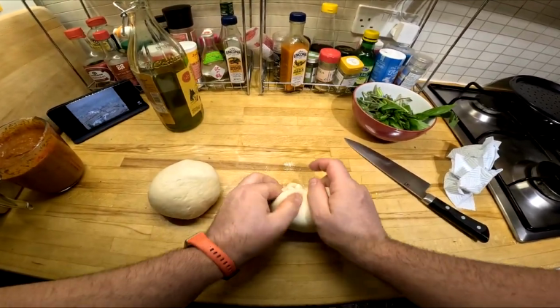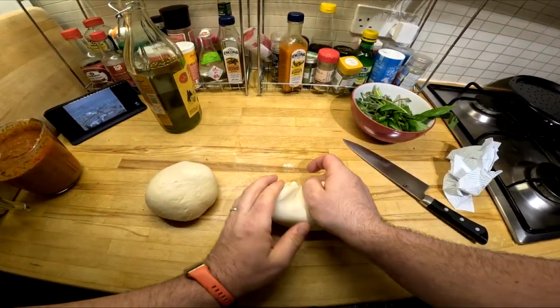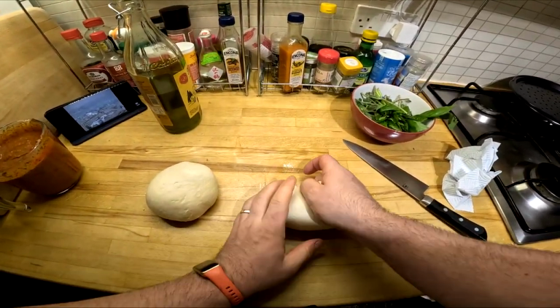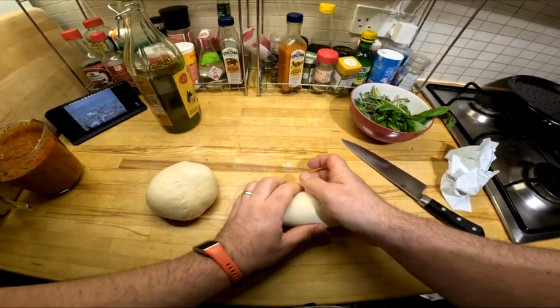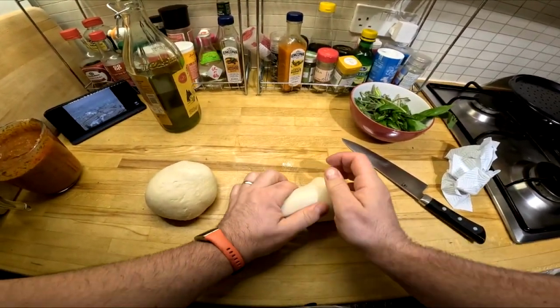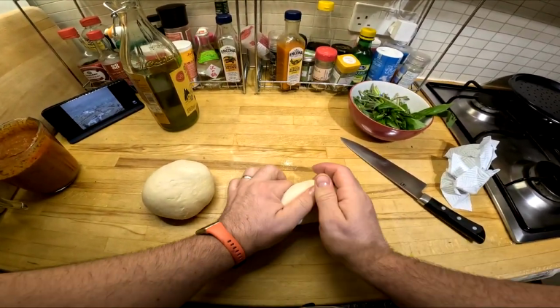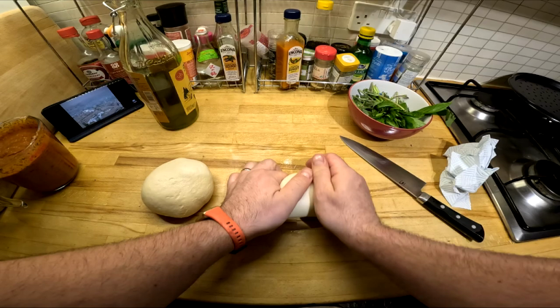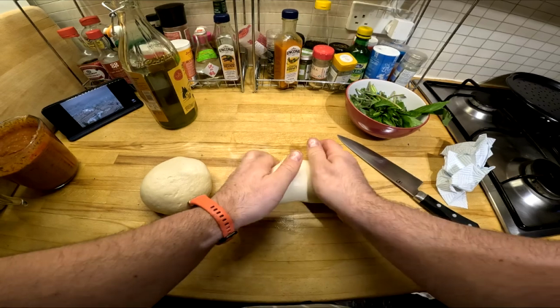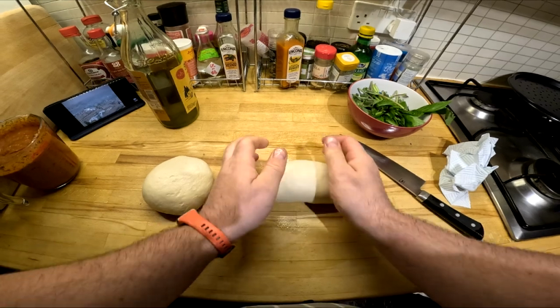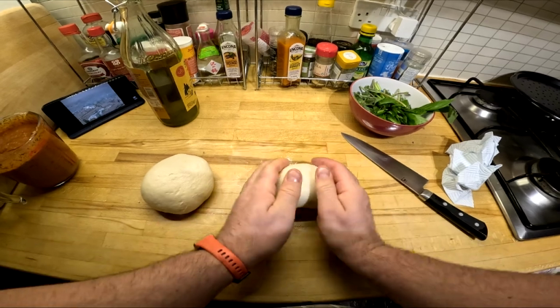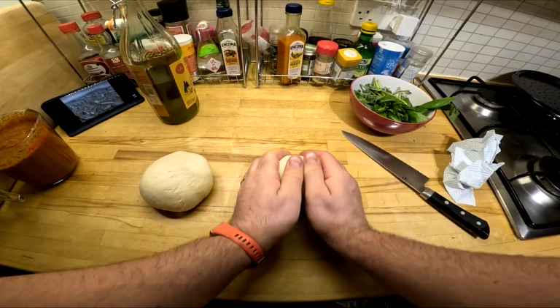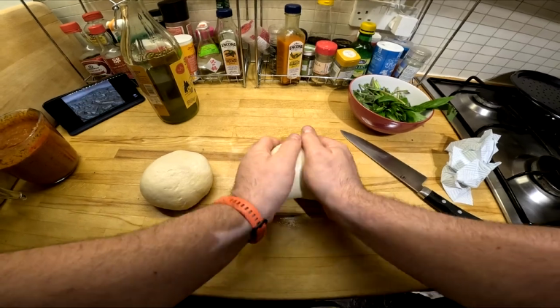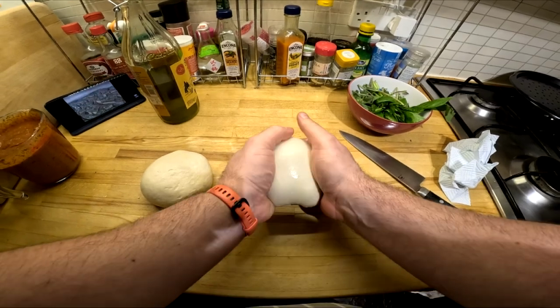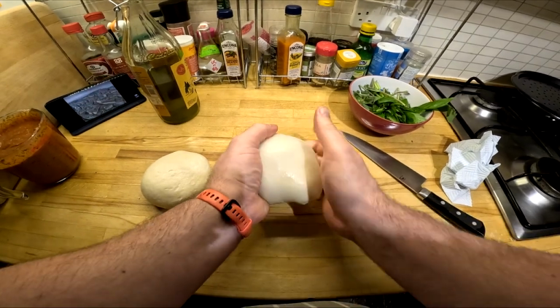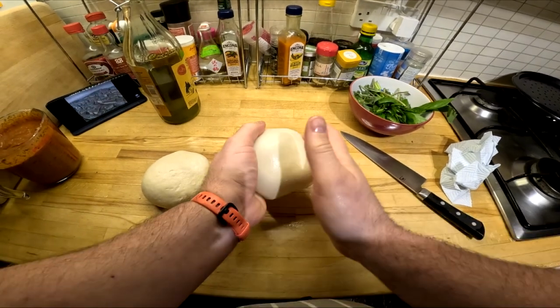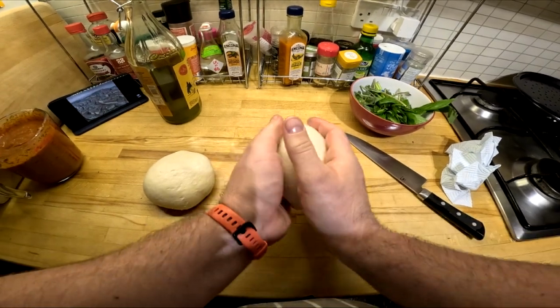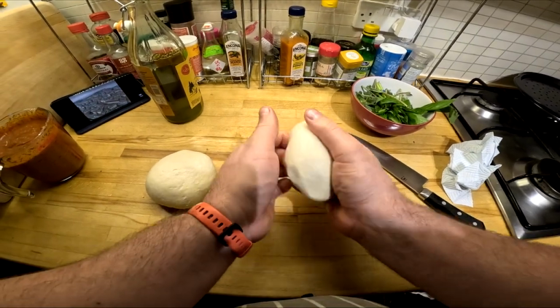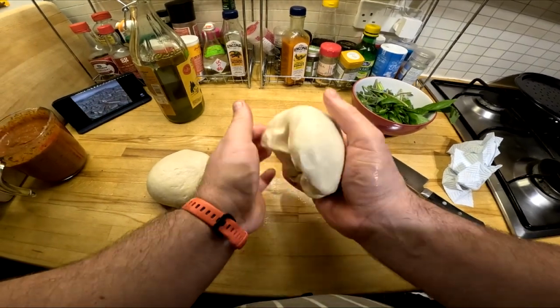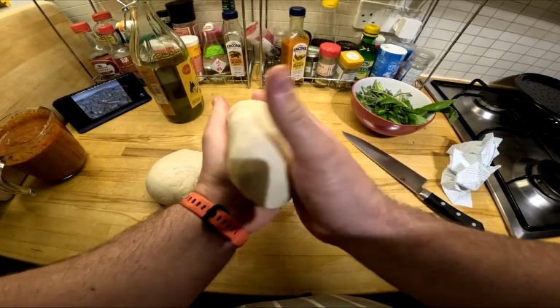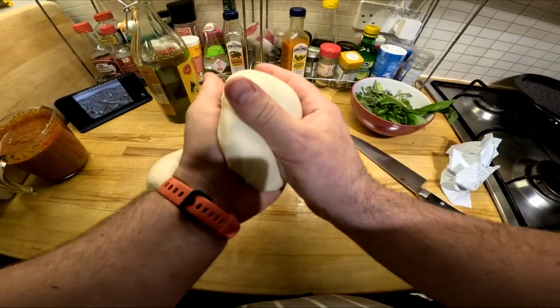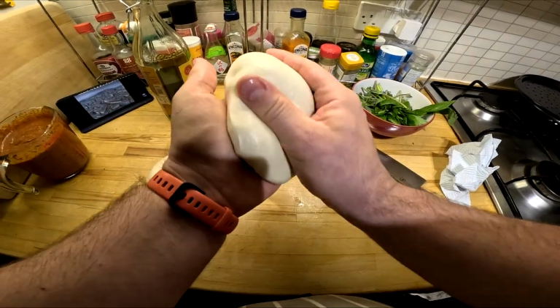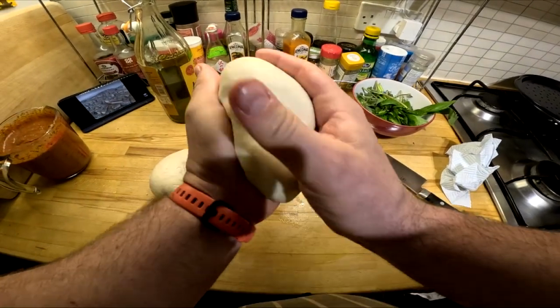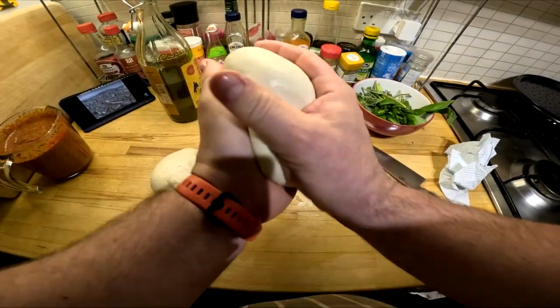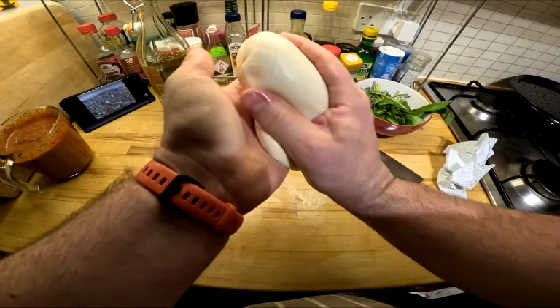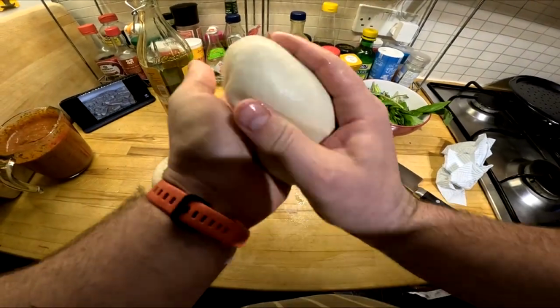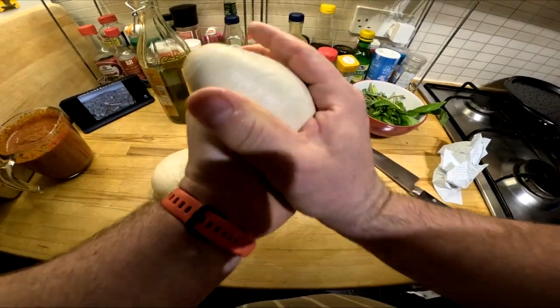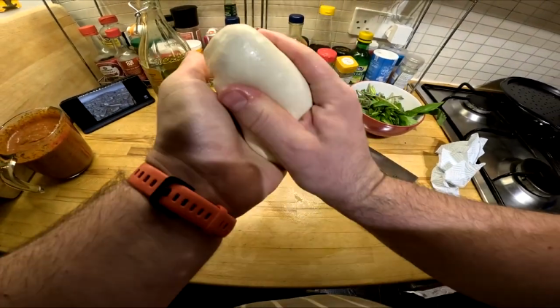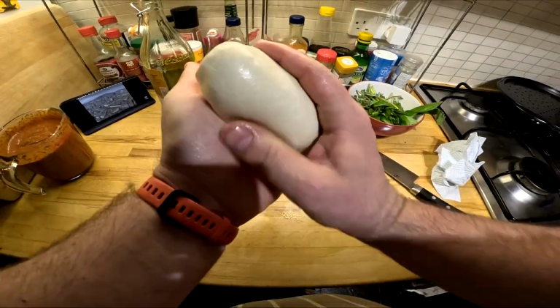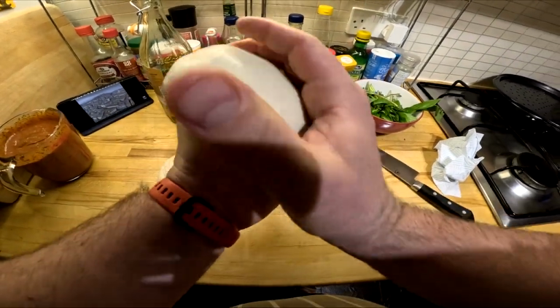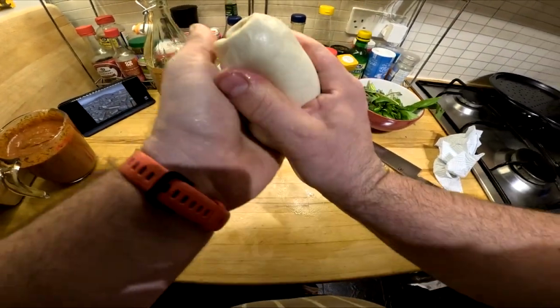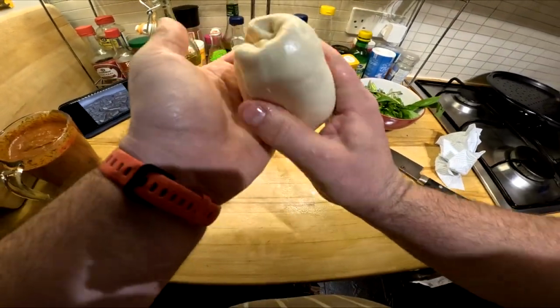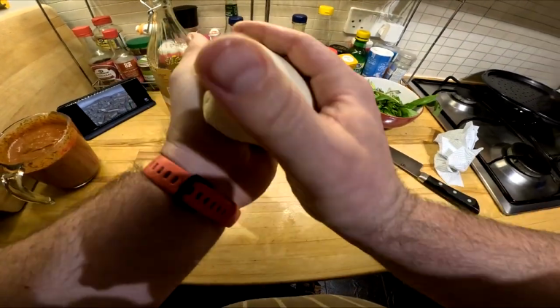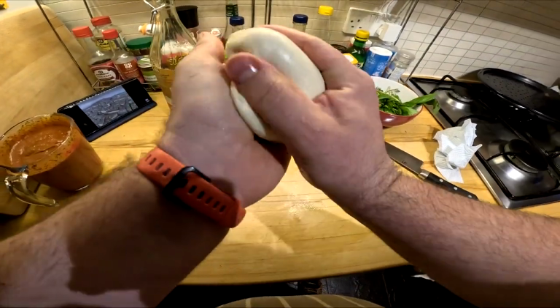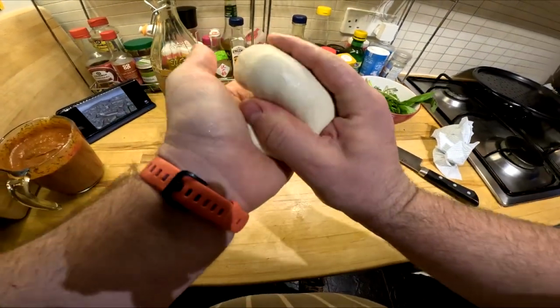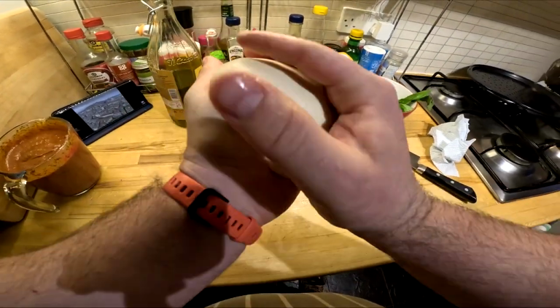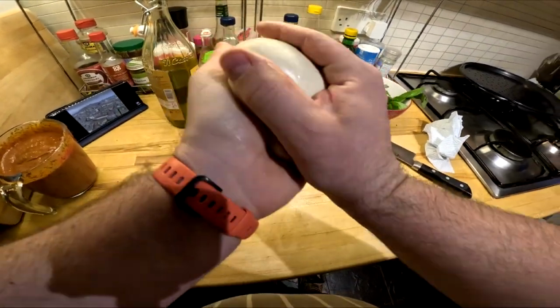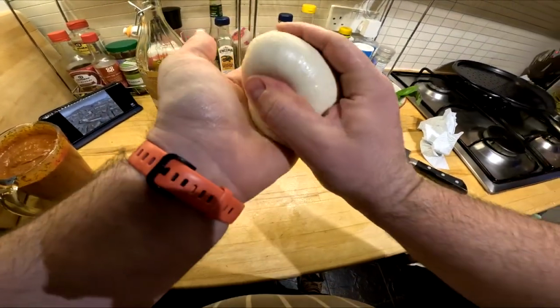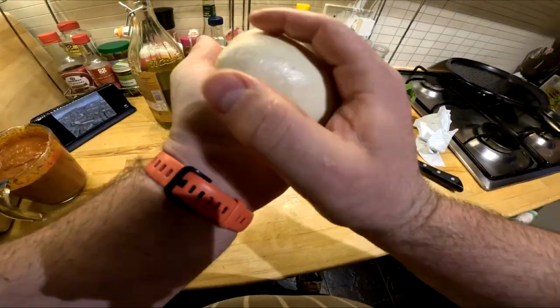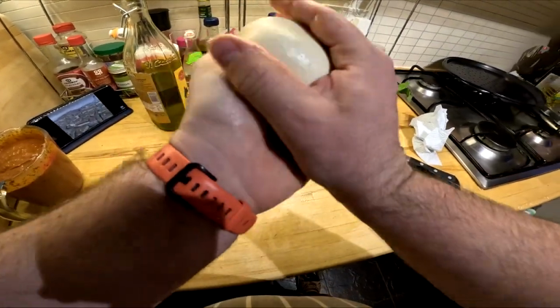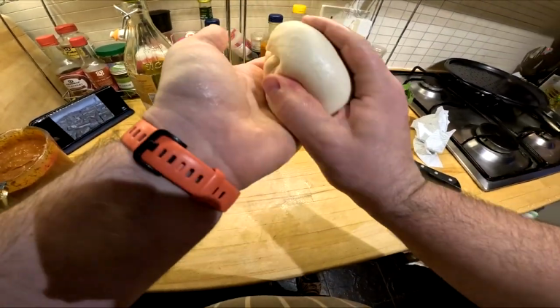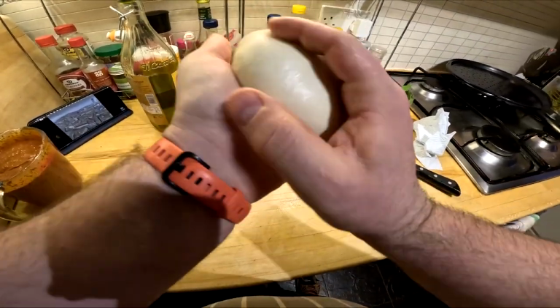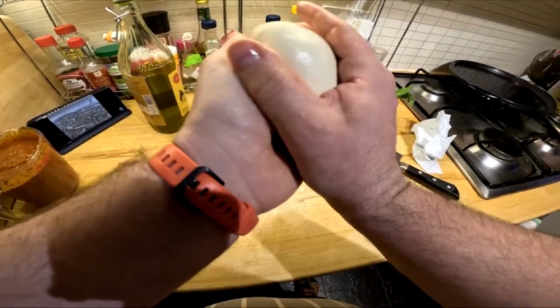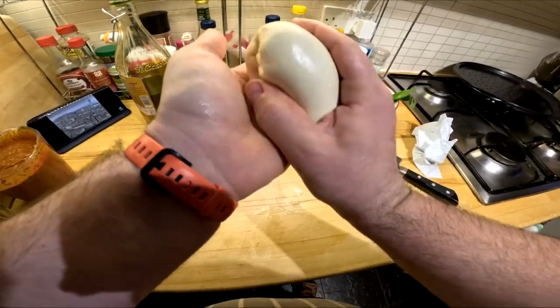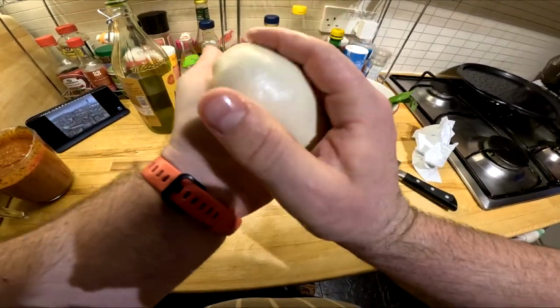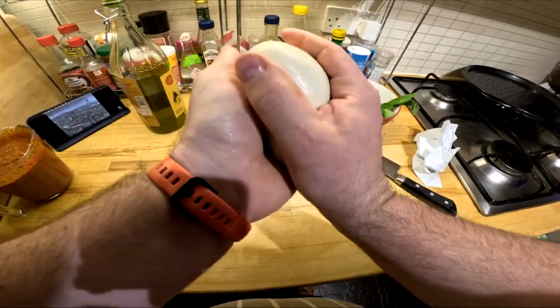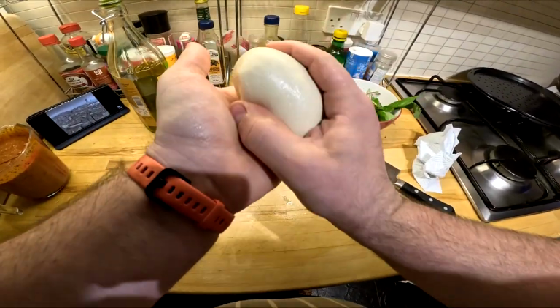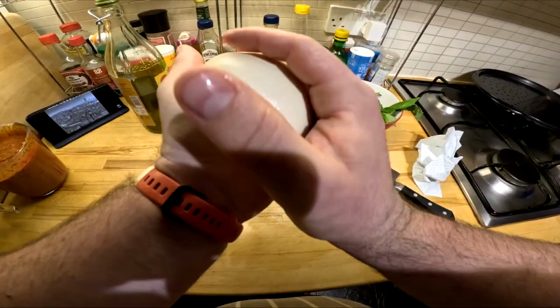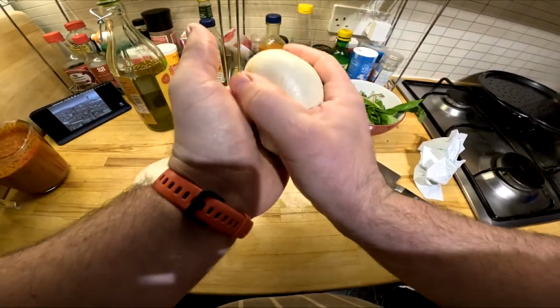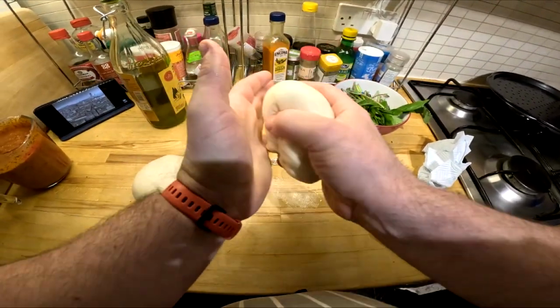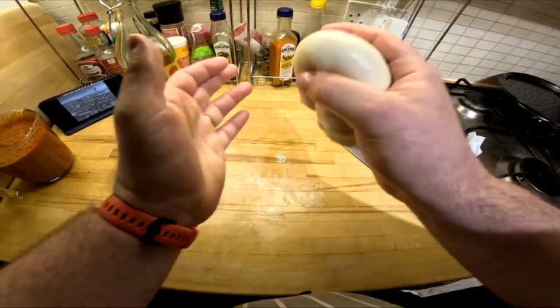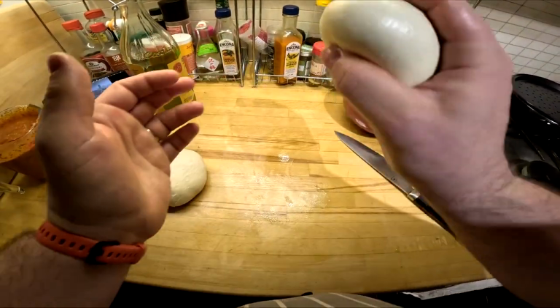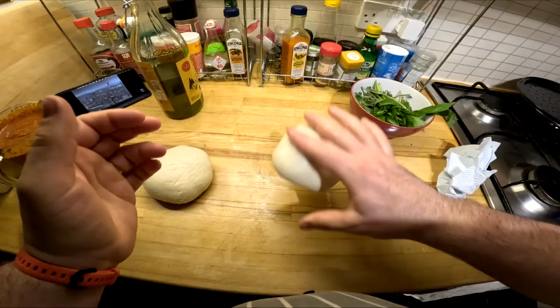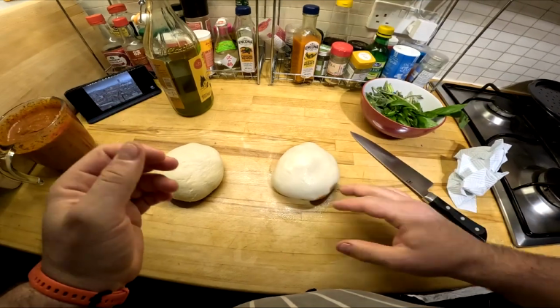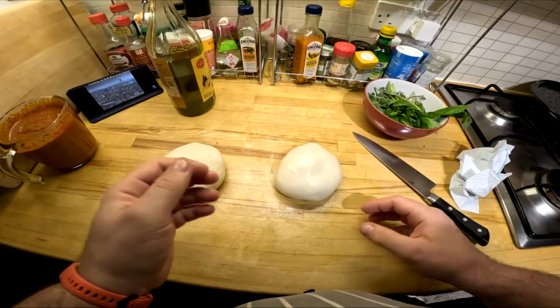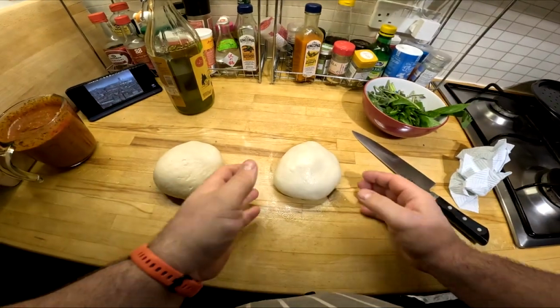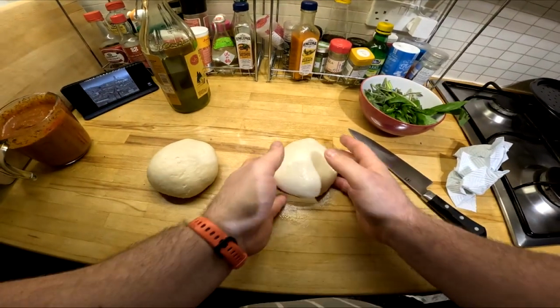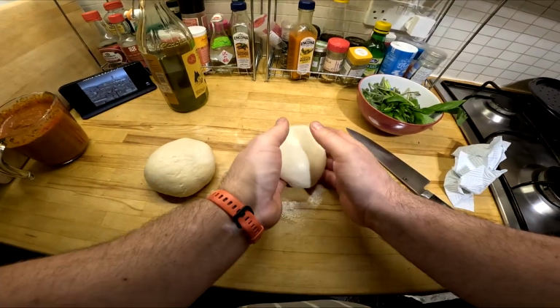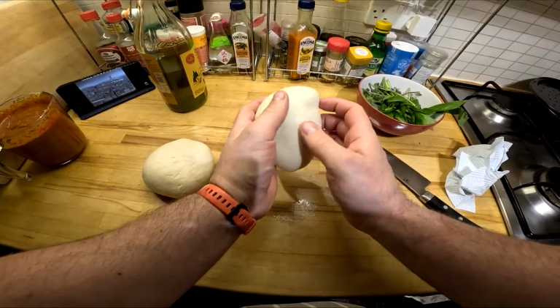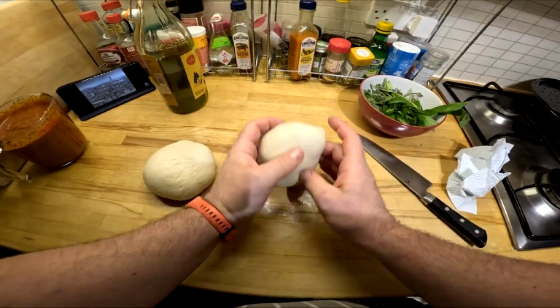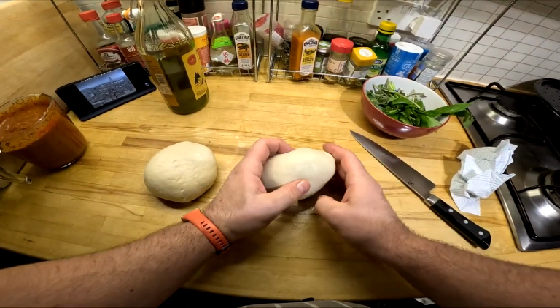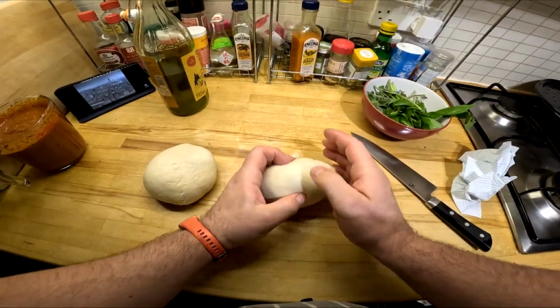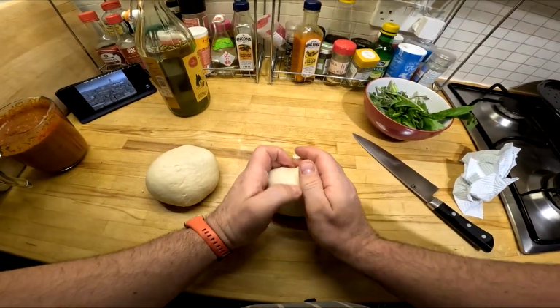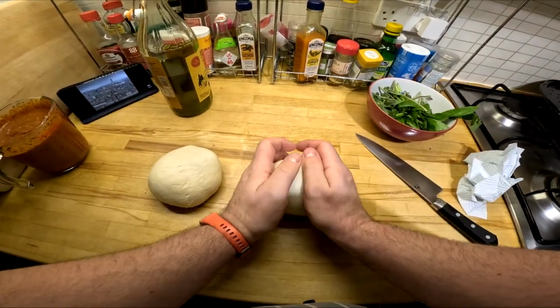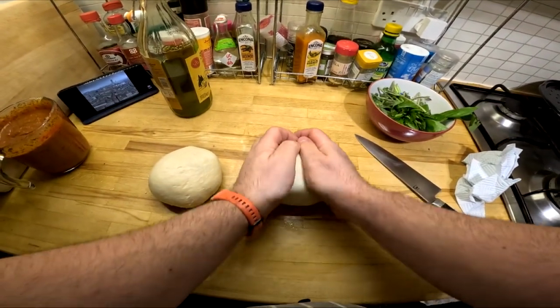Even on a bad day, the rain couldn't hide the wonderful shapes and colours. You can even see the splendid cathedral through the downpour.